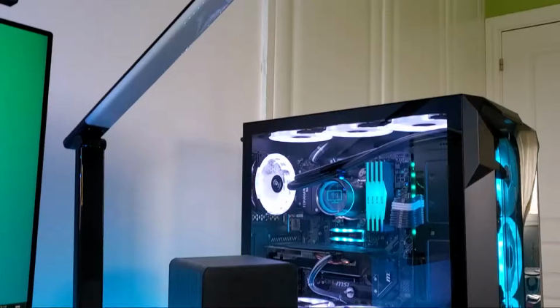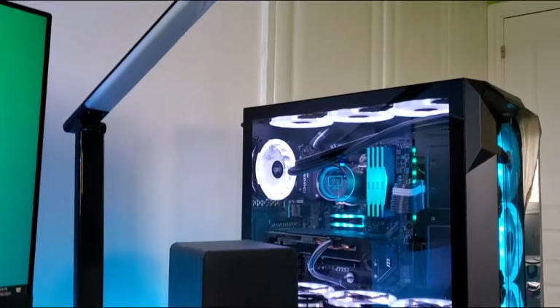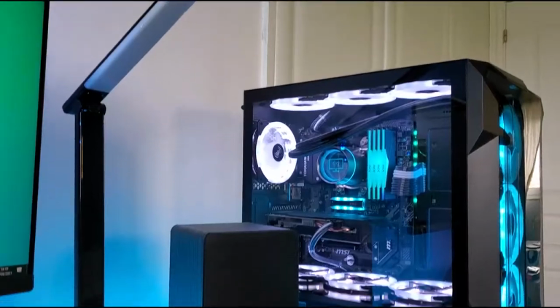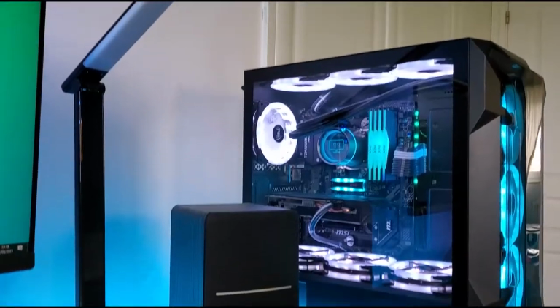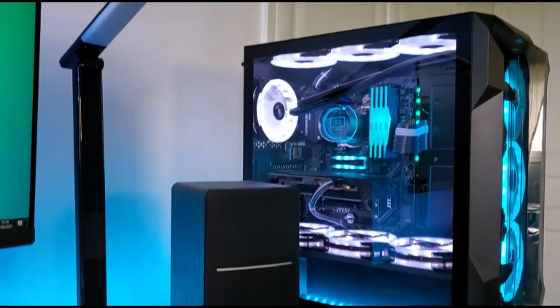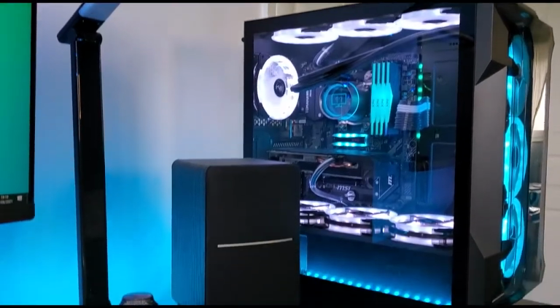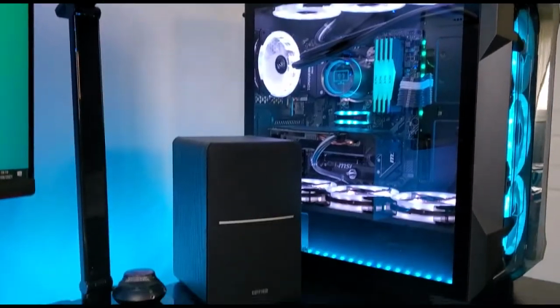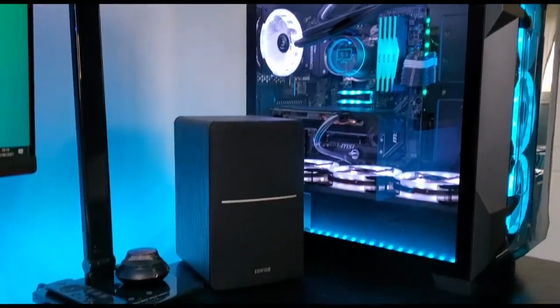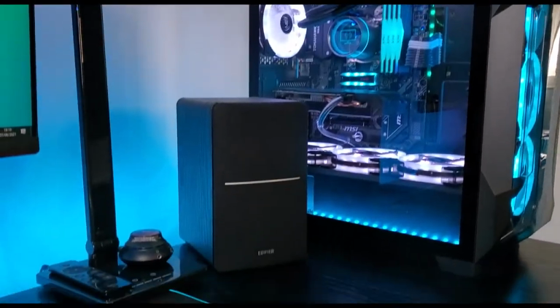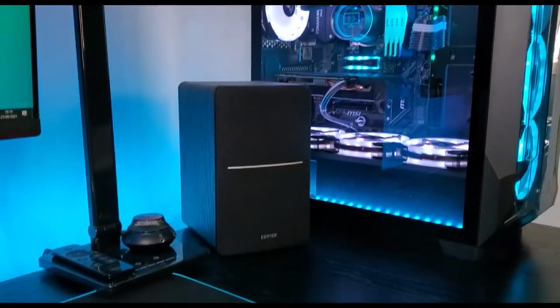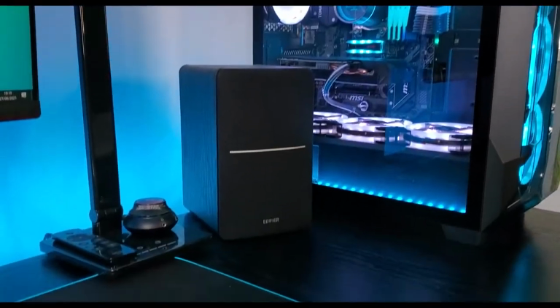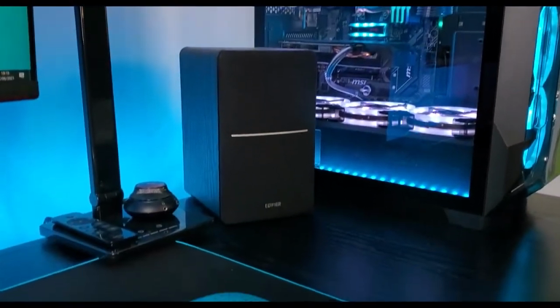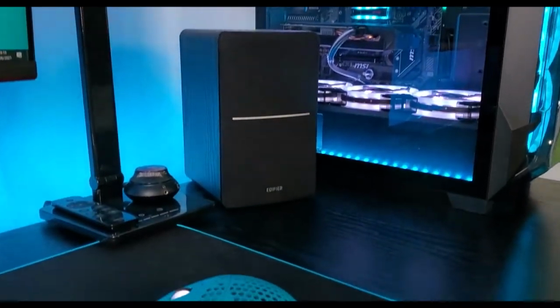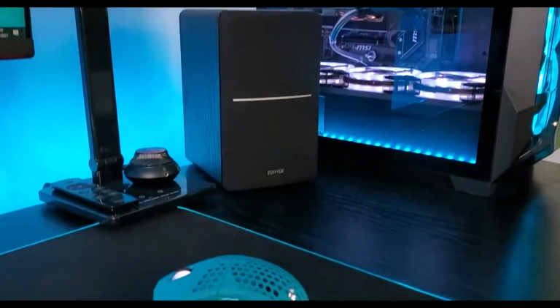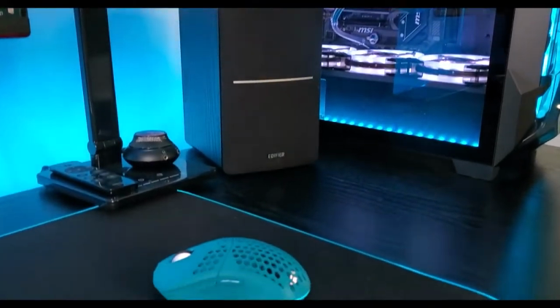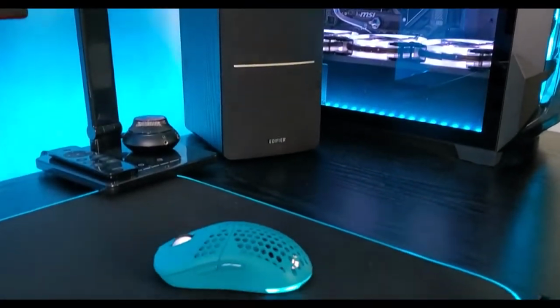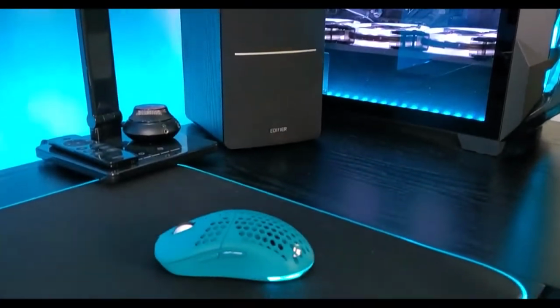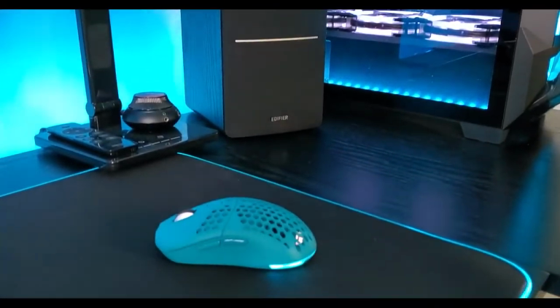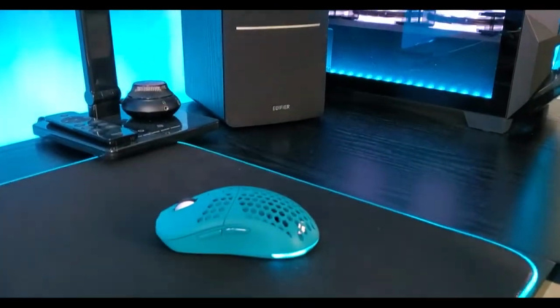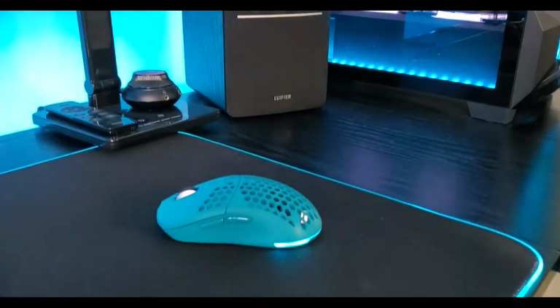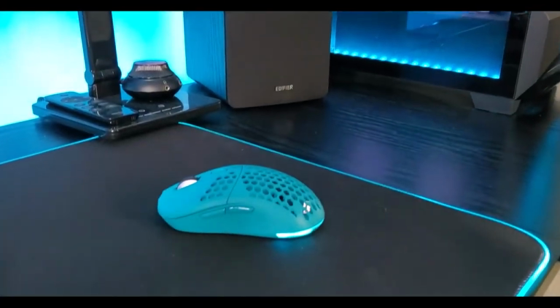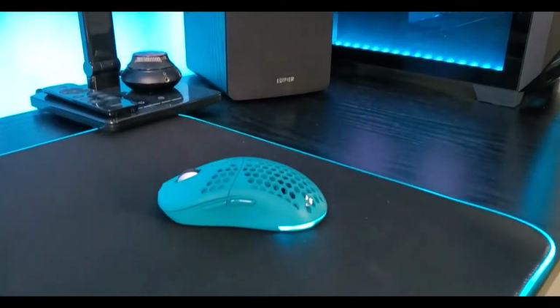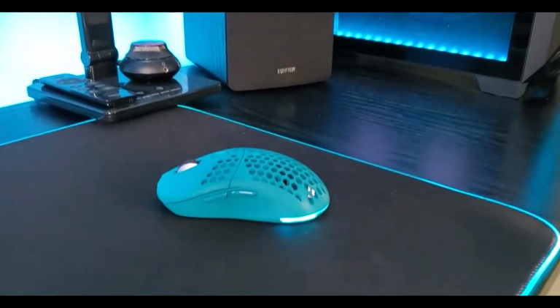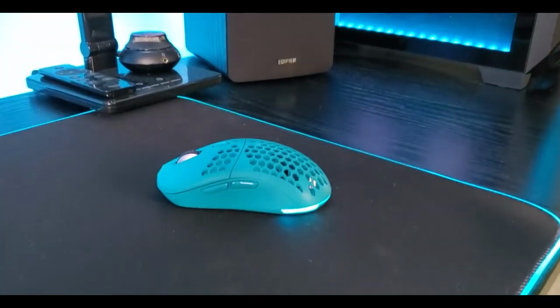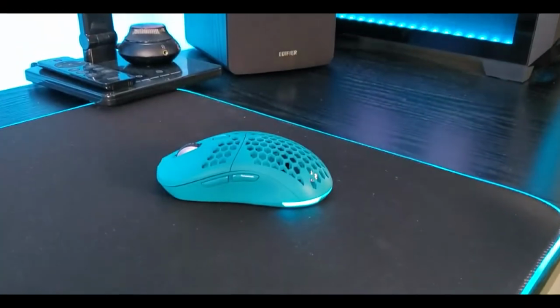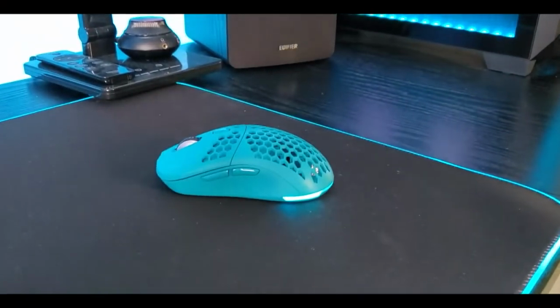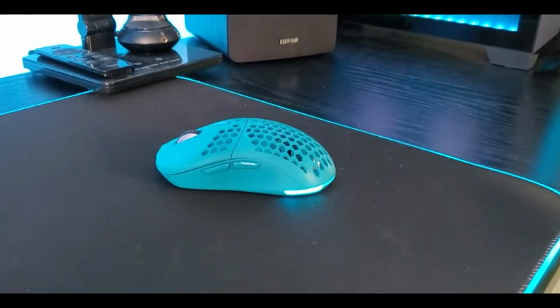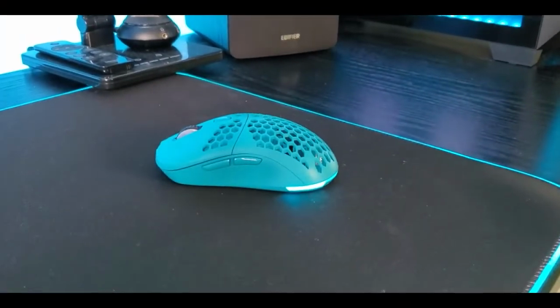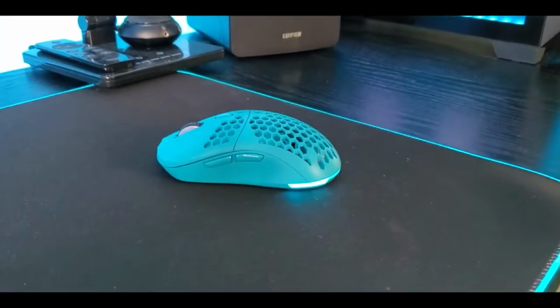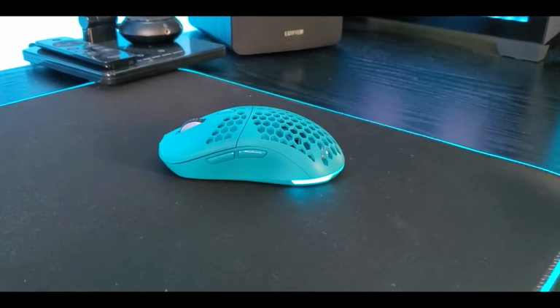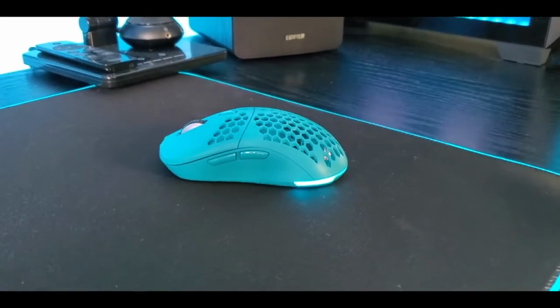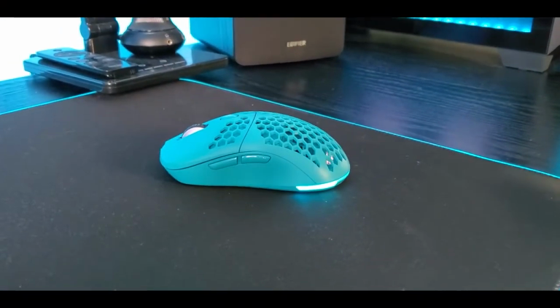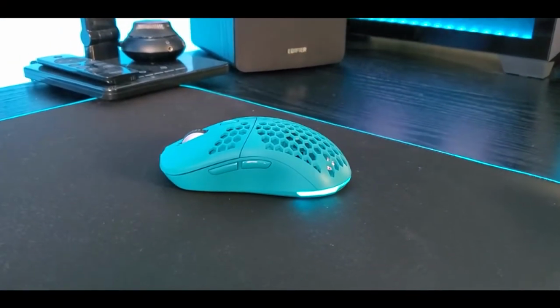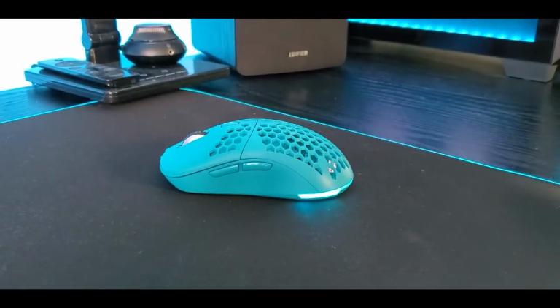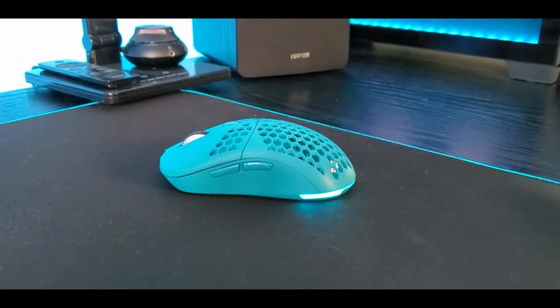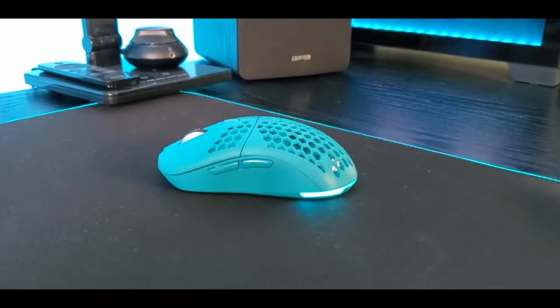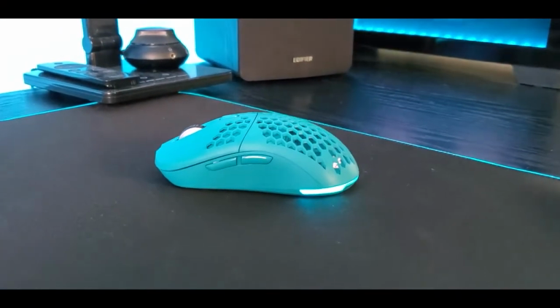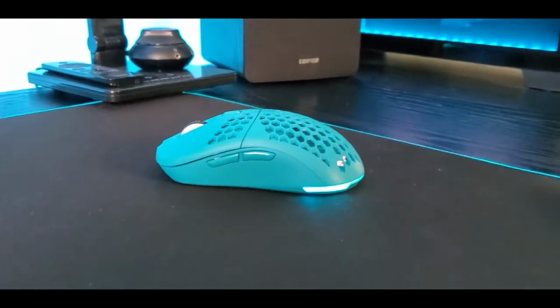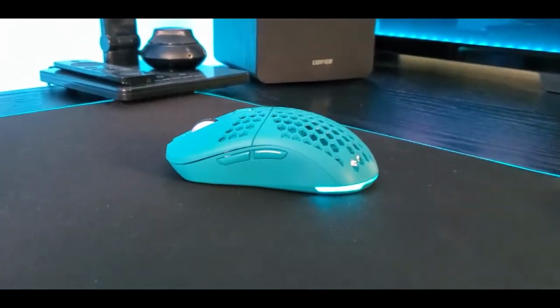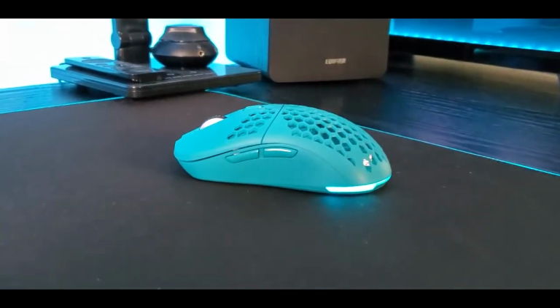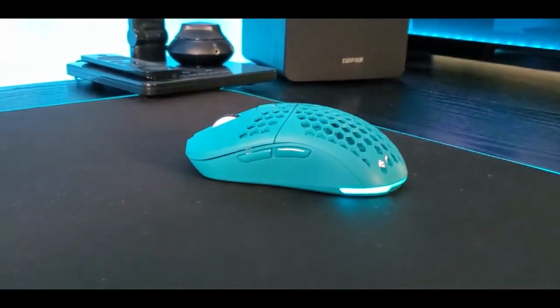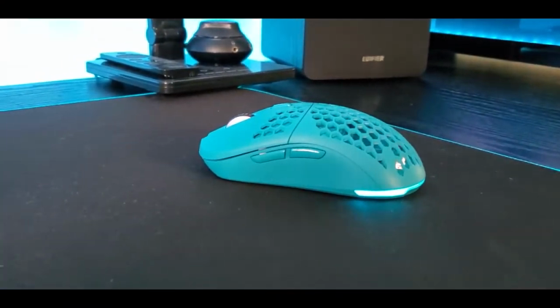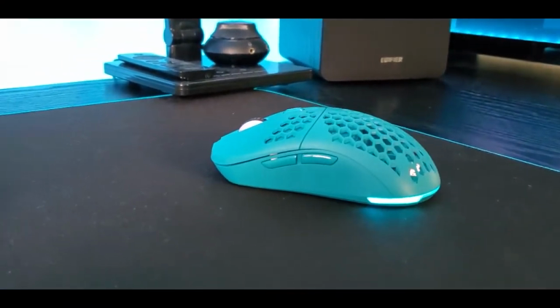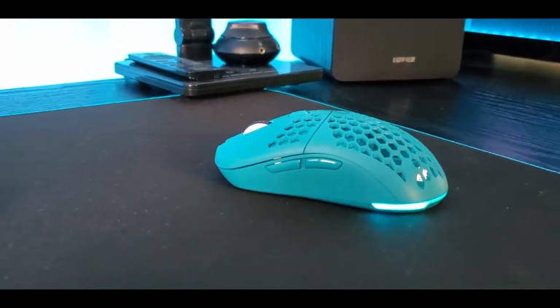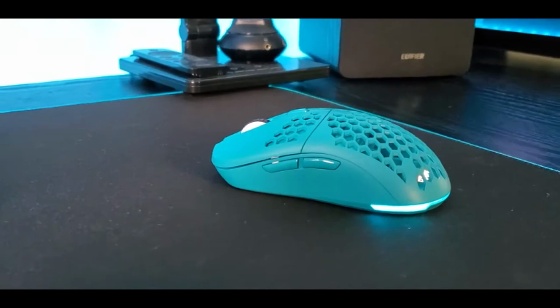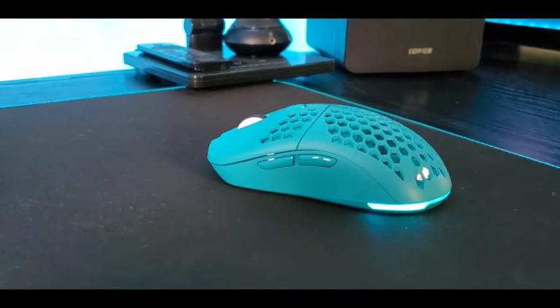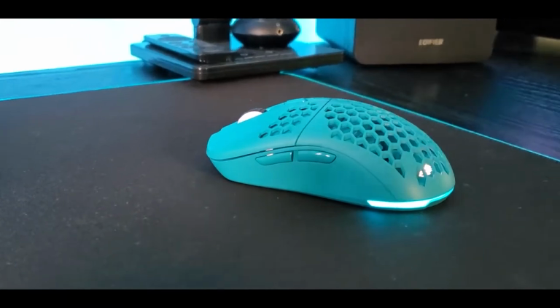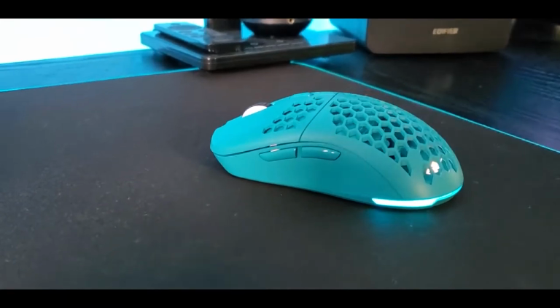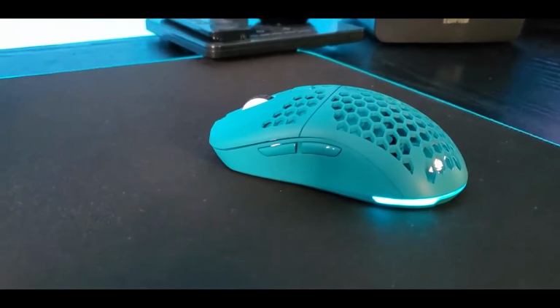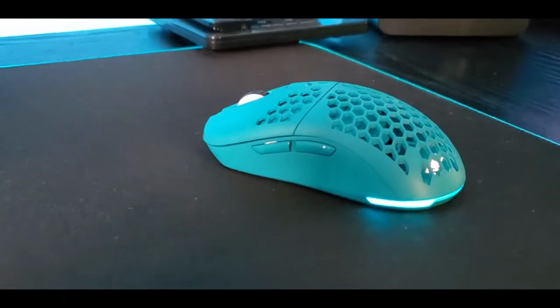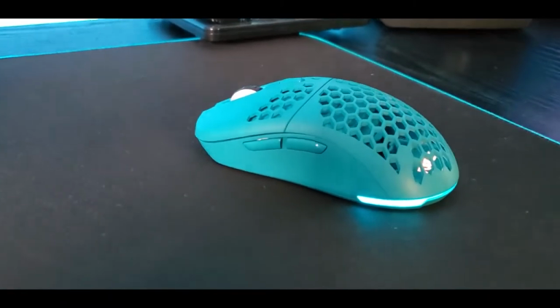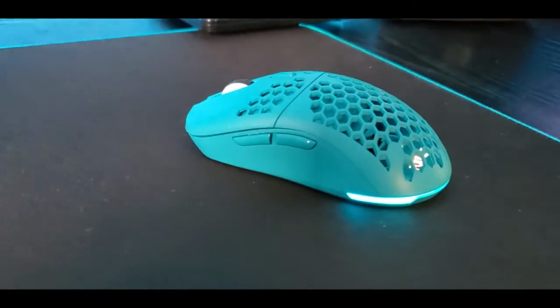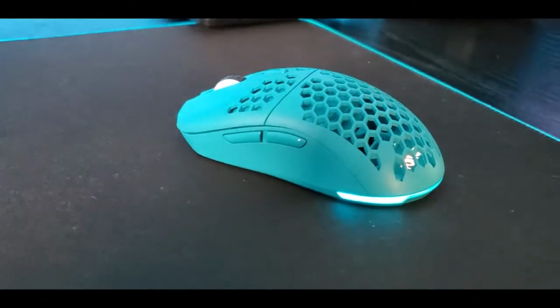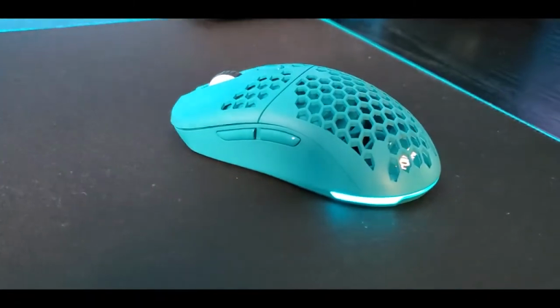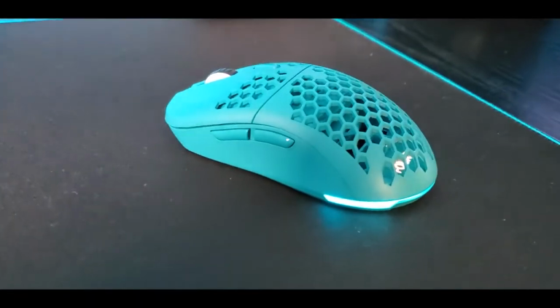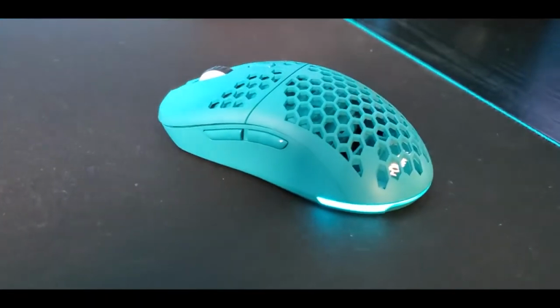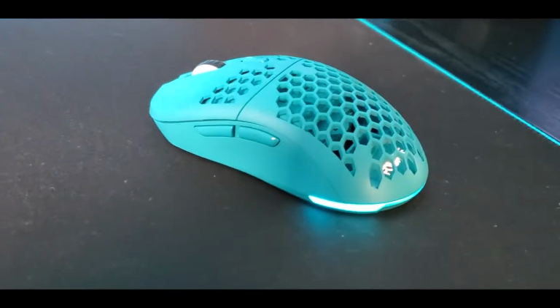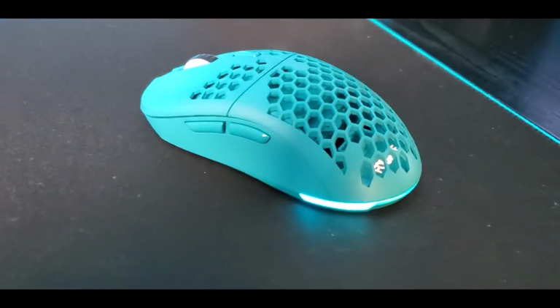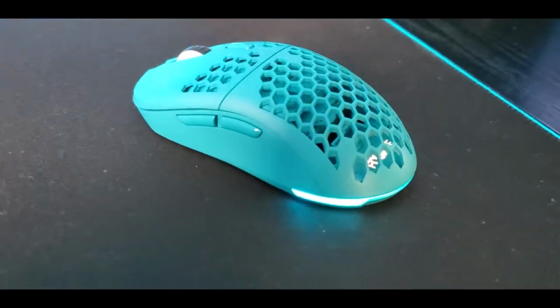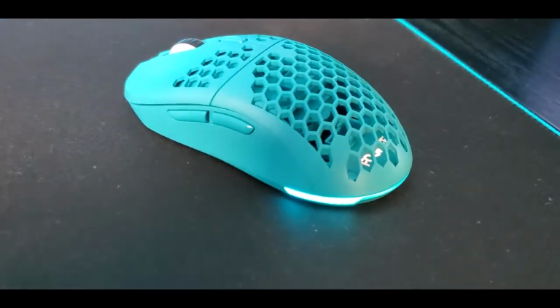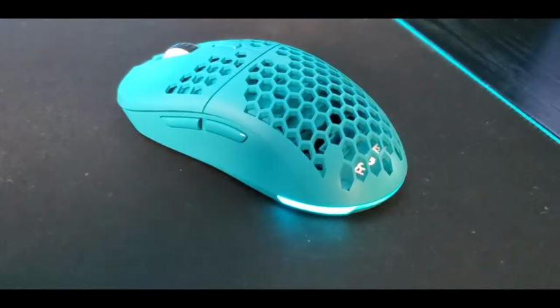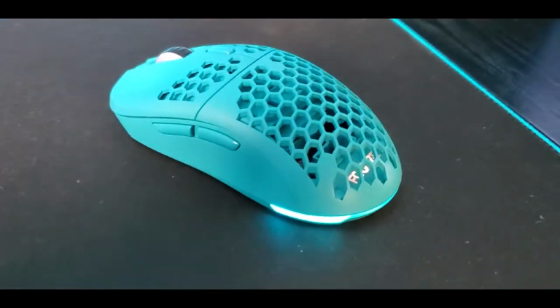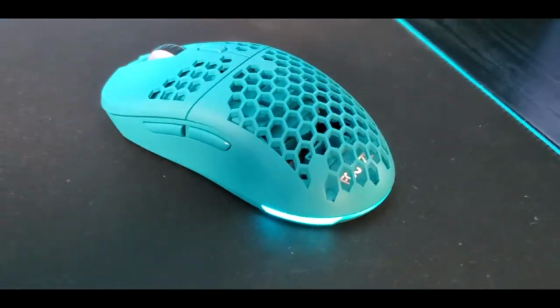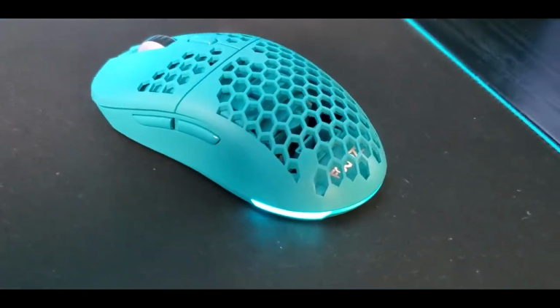Welcome guys to another video of 90 Stabs, and in this case we are going to take a look at the Forze G-AIM-900.